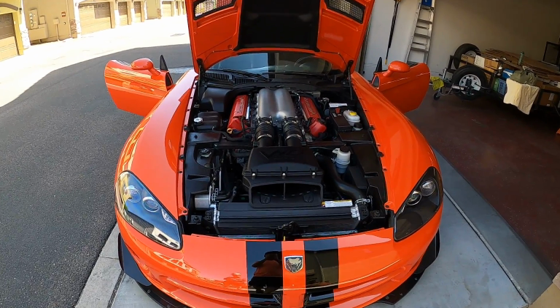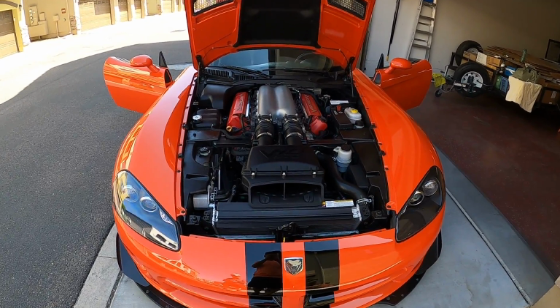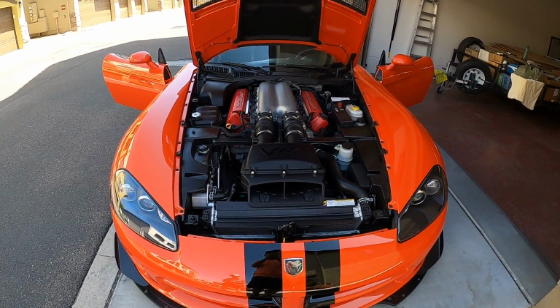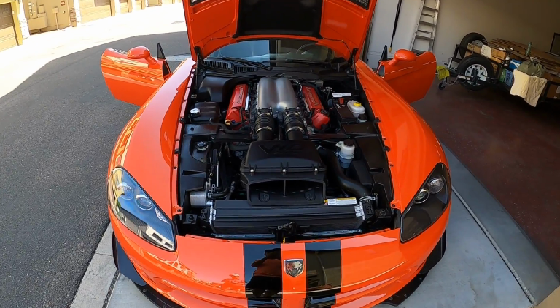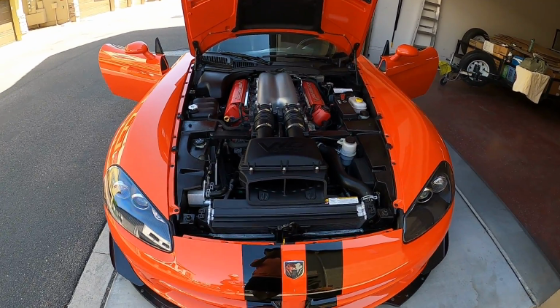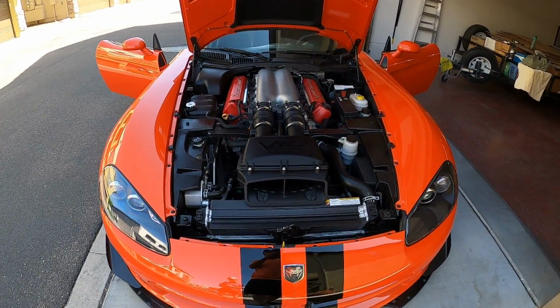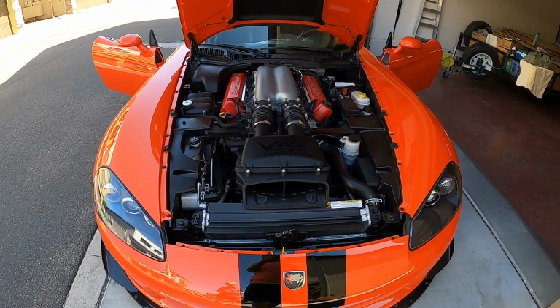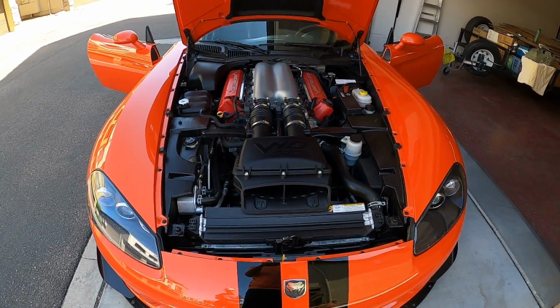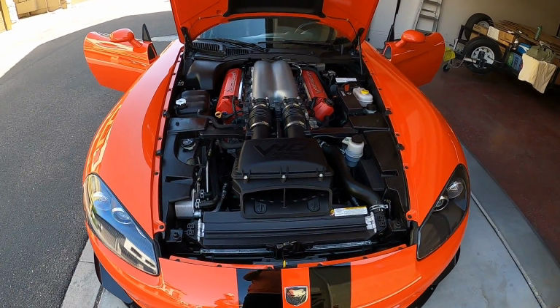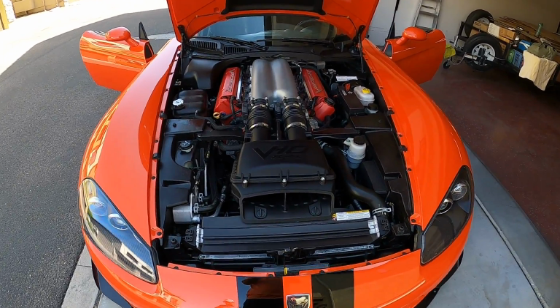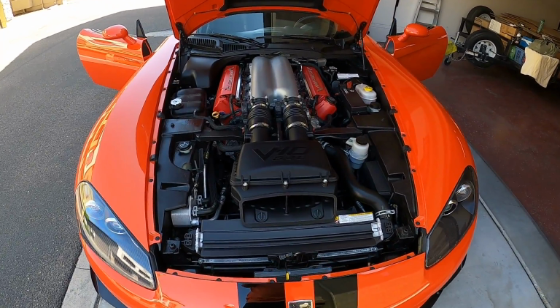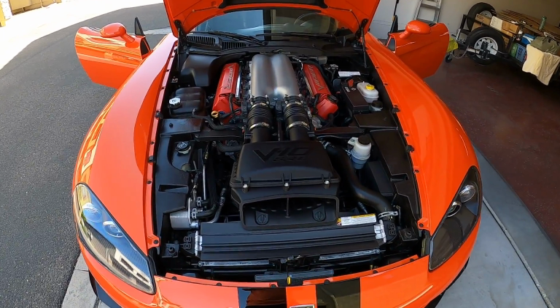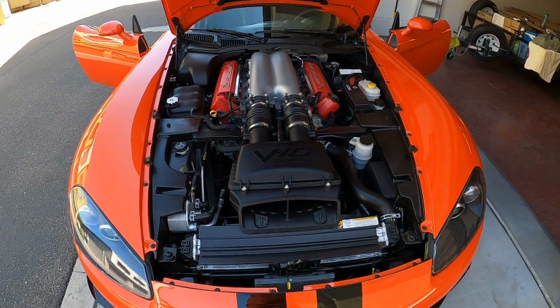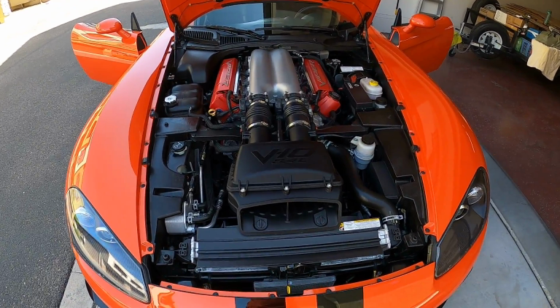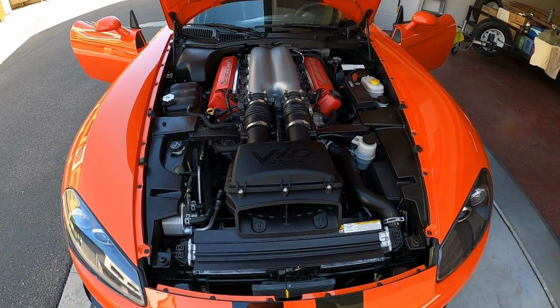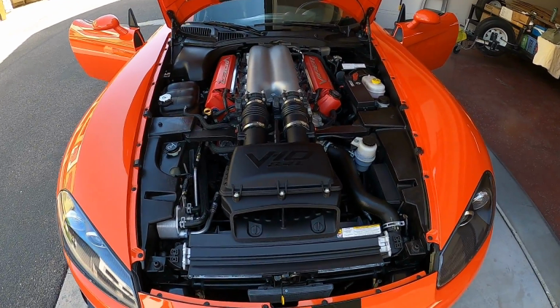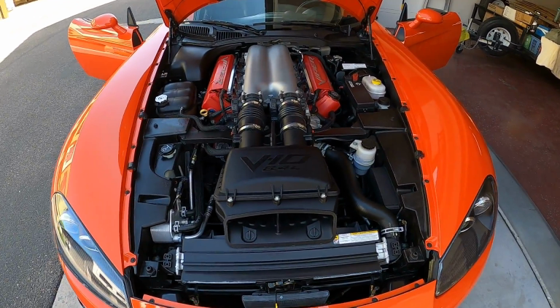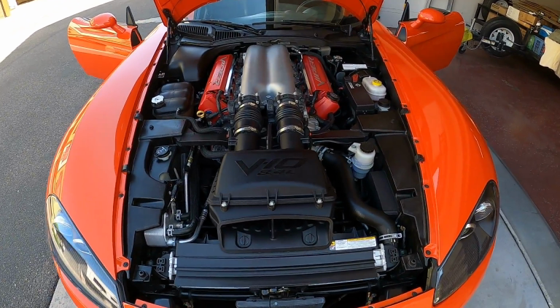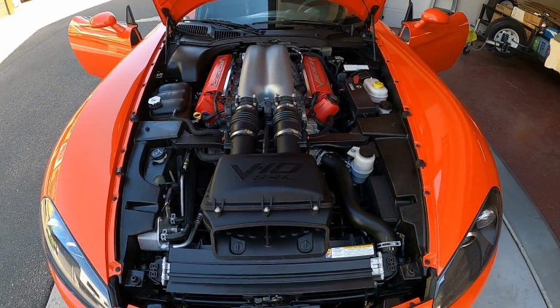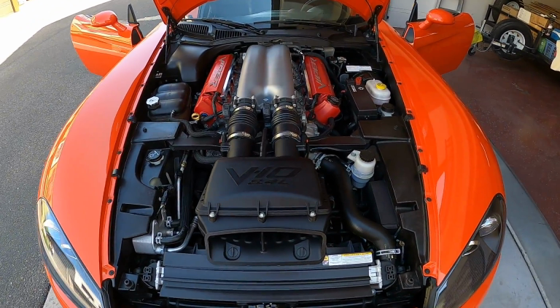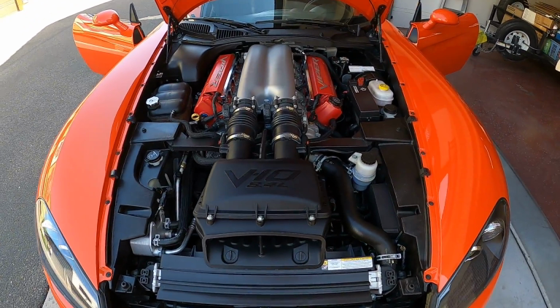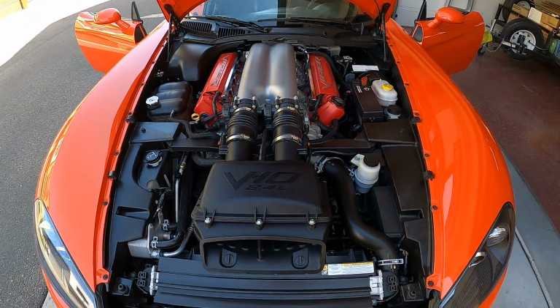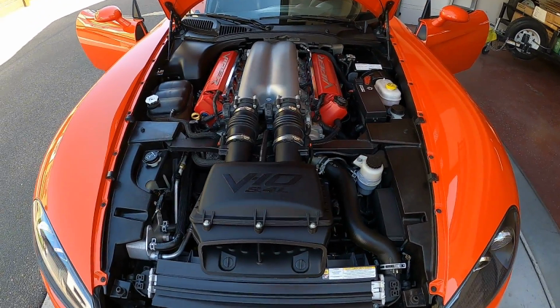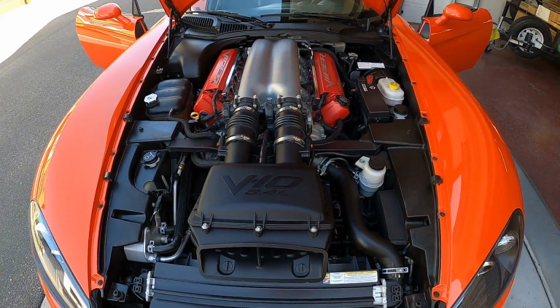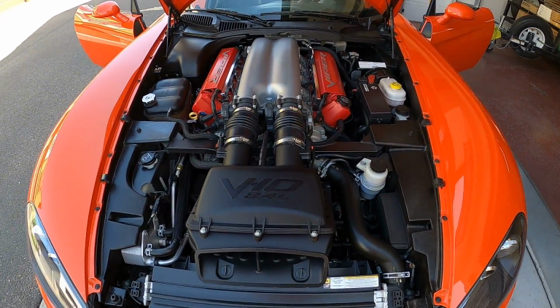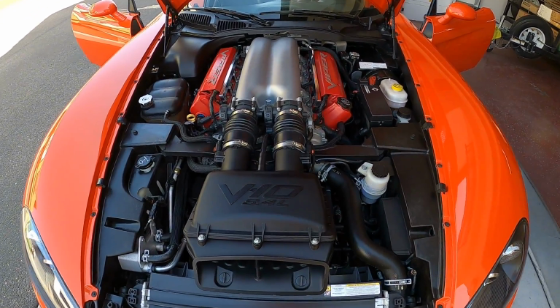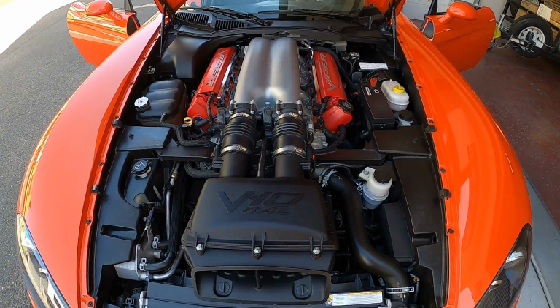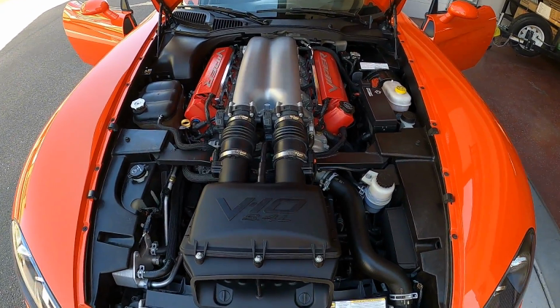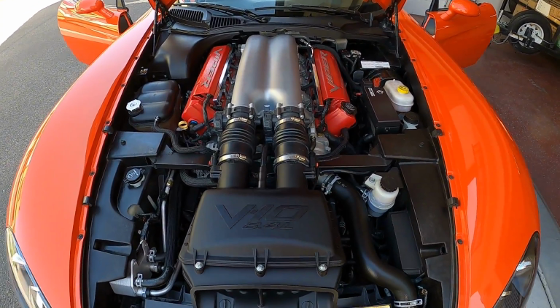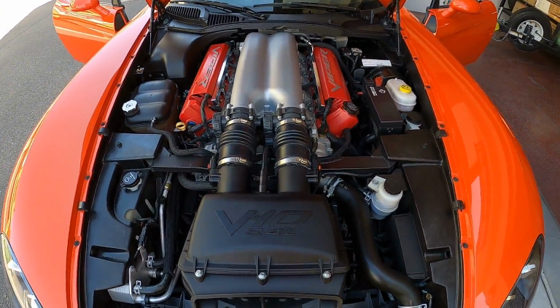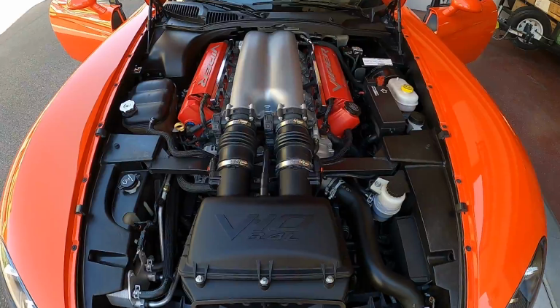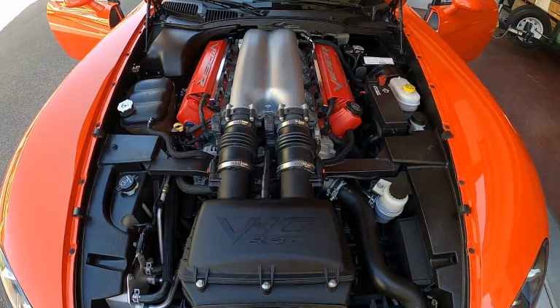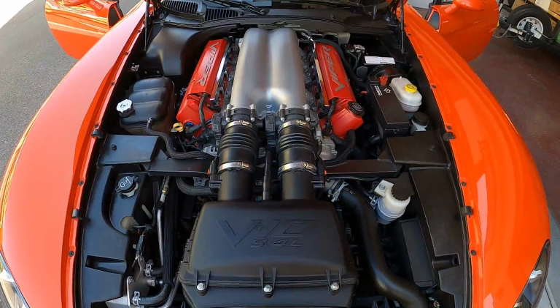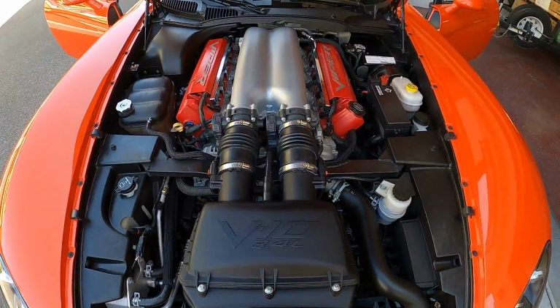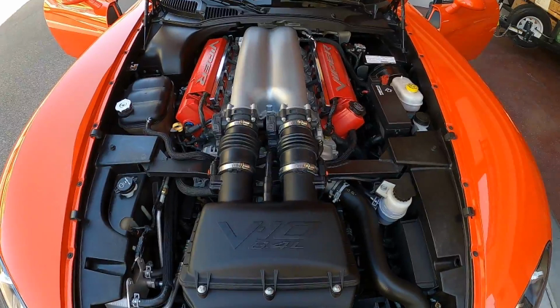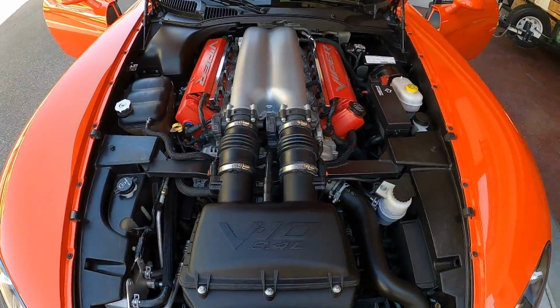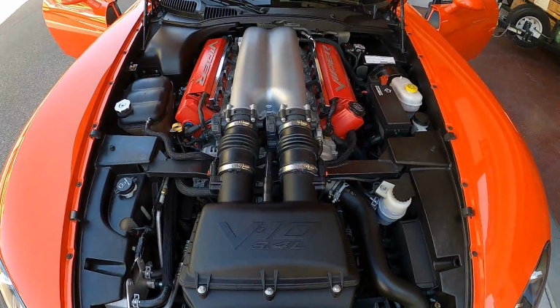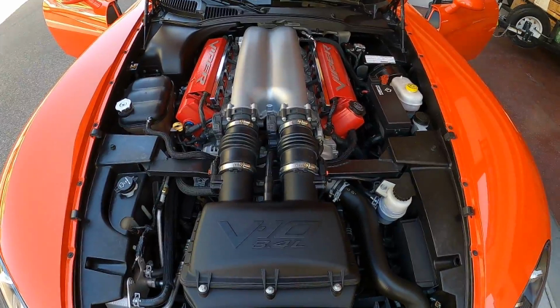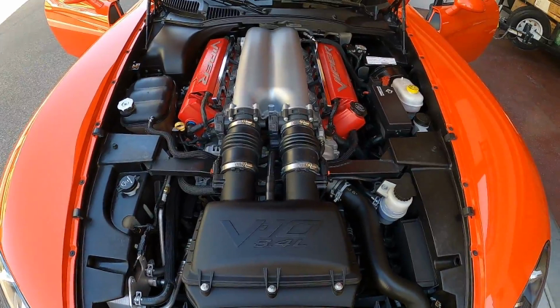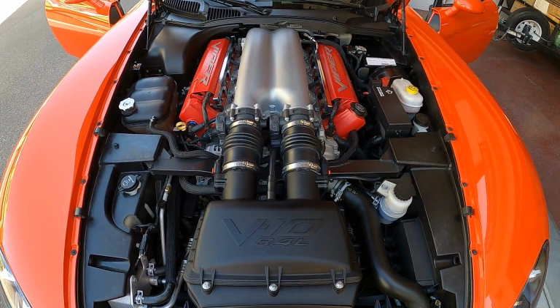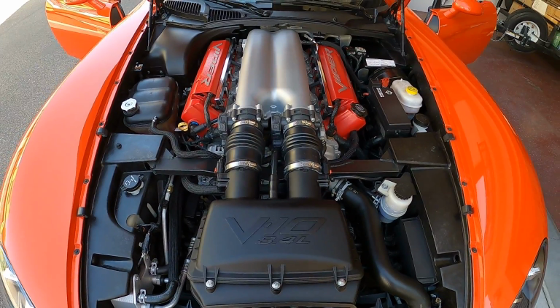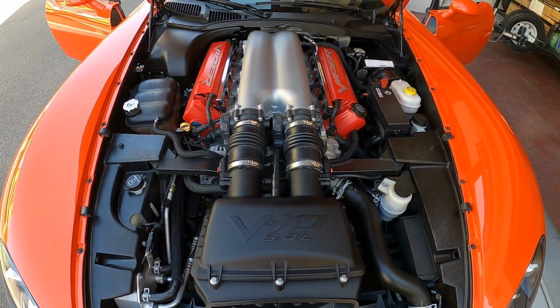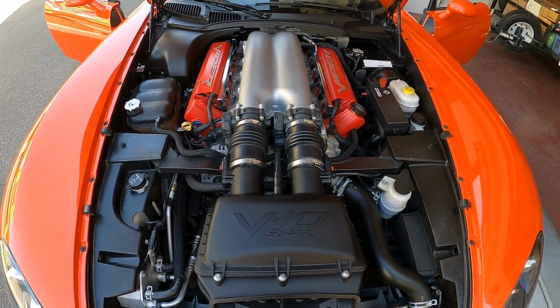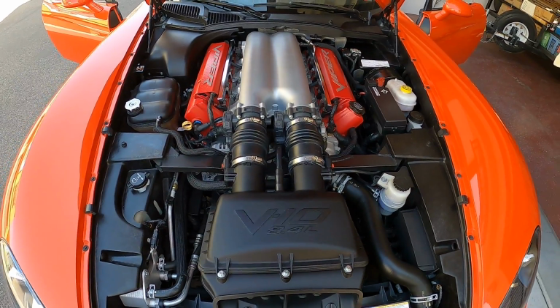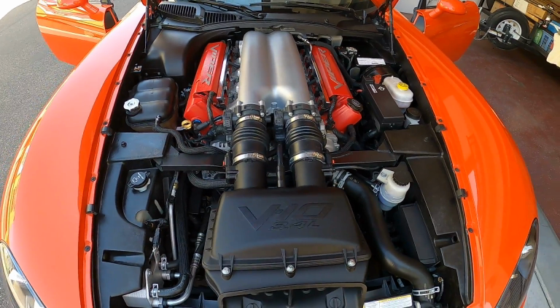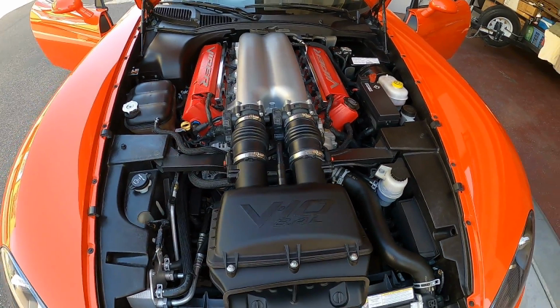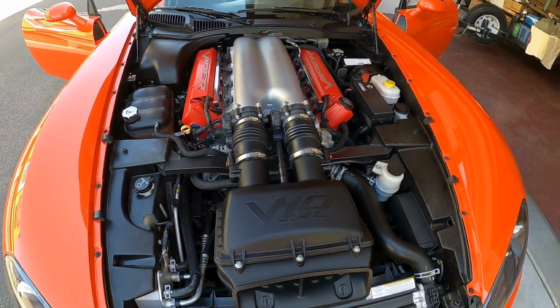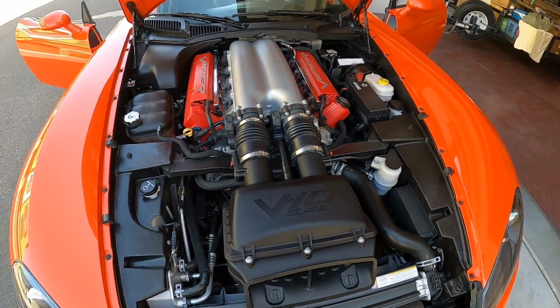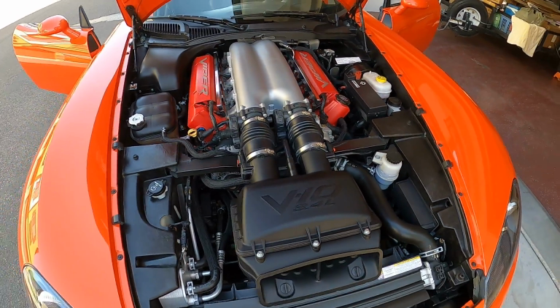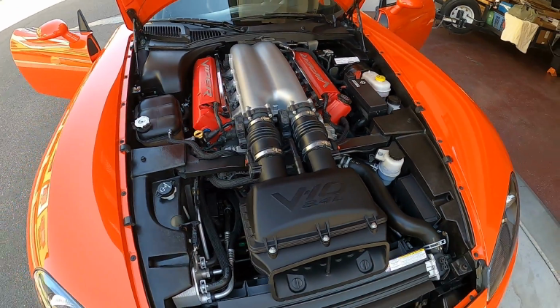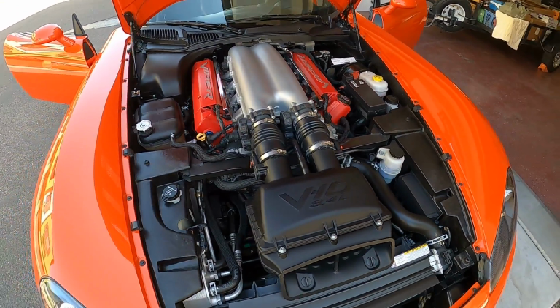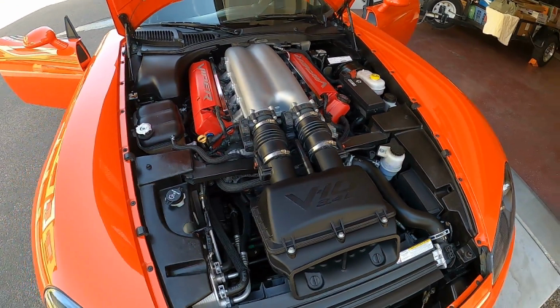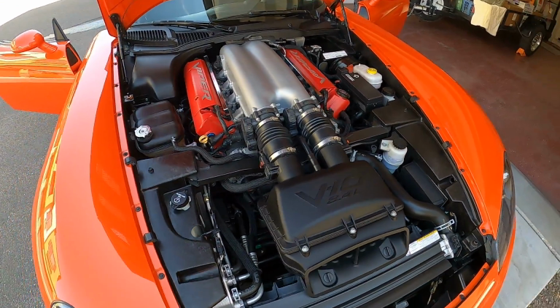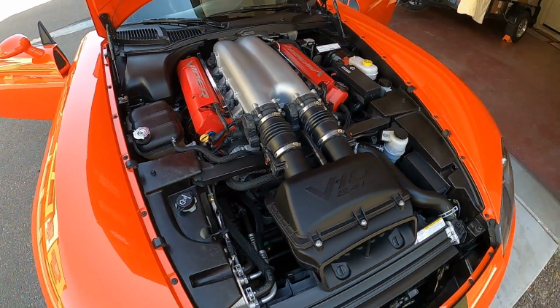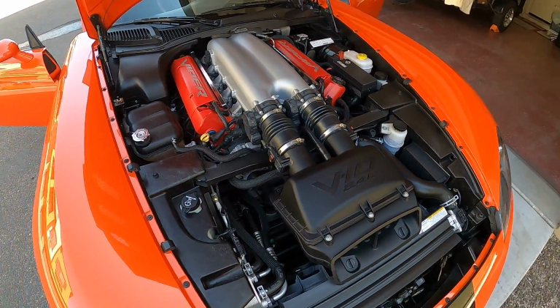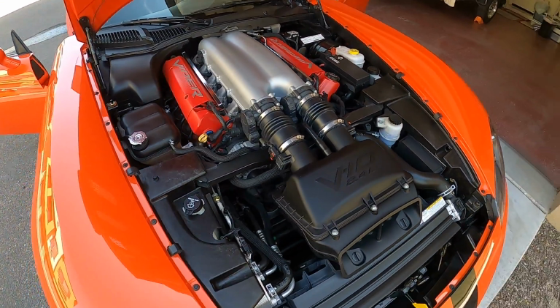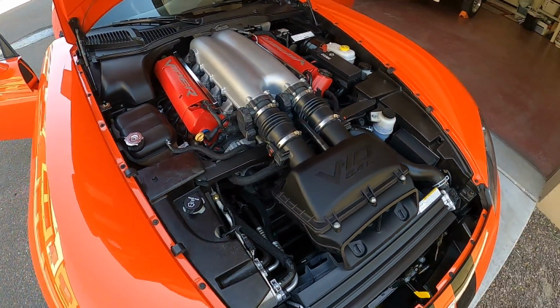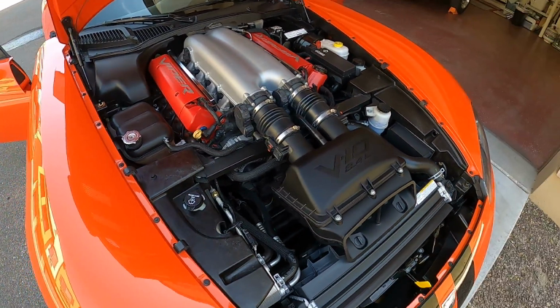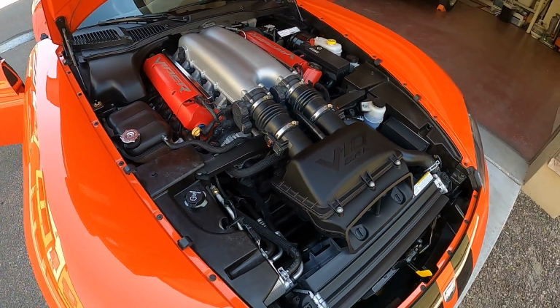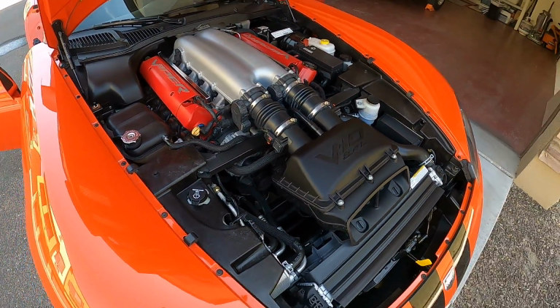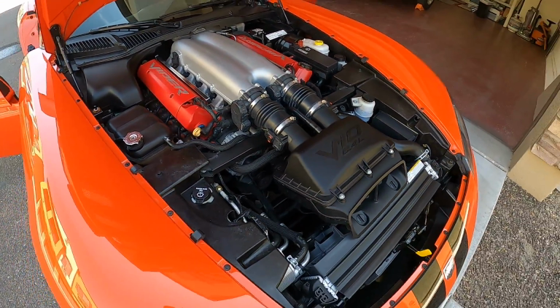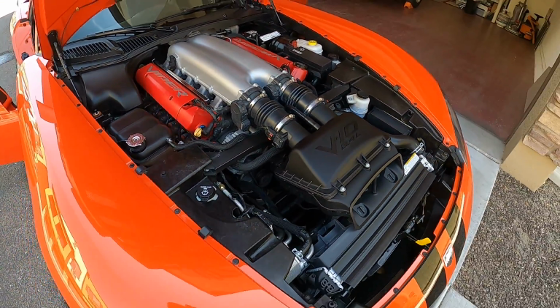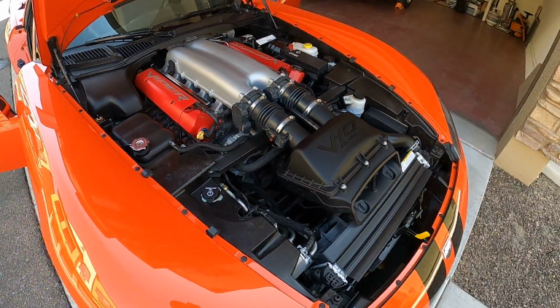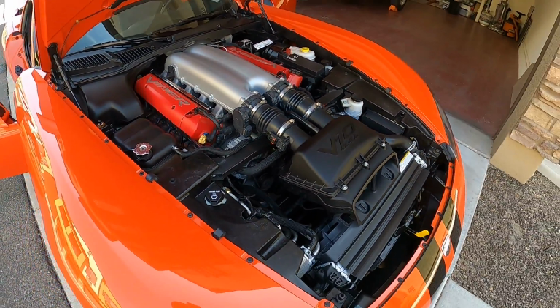Another video for you guys and girls — engine stock 8.4 liter V10.